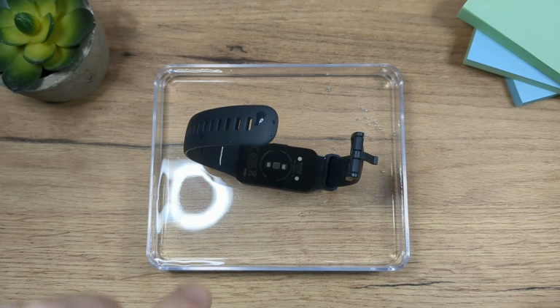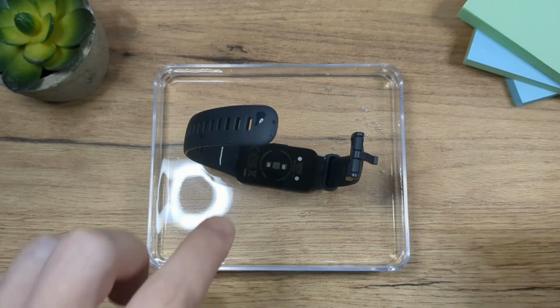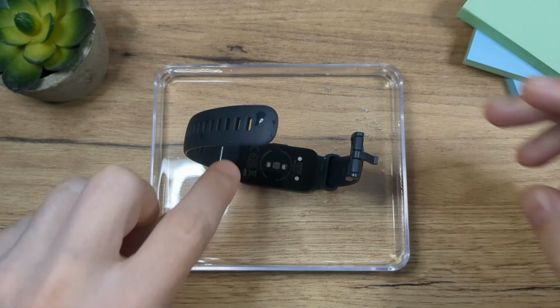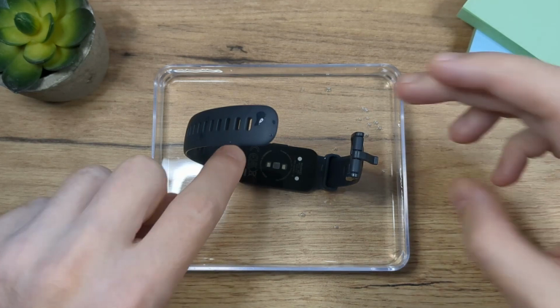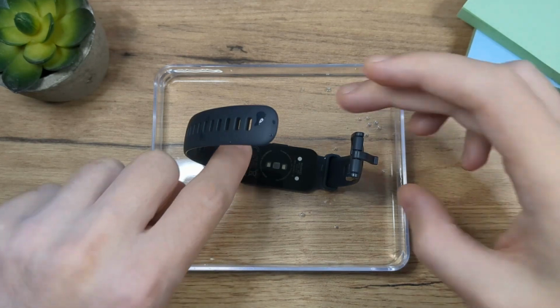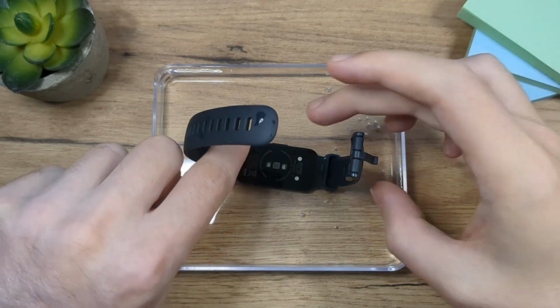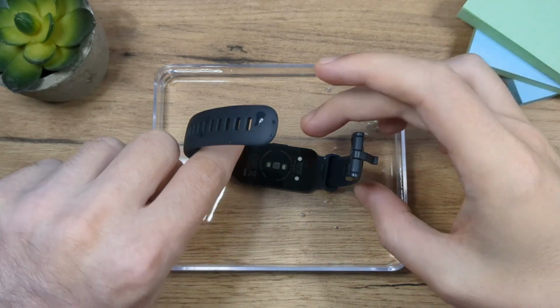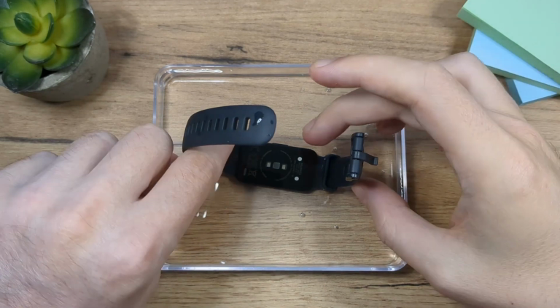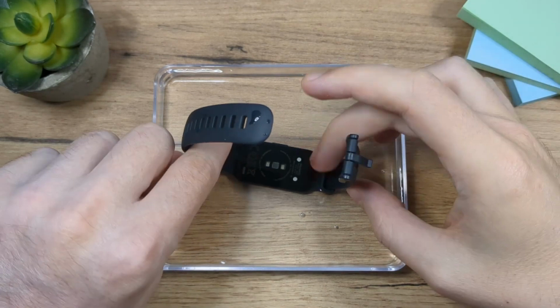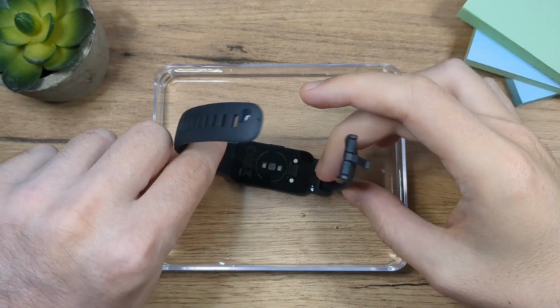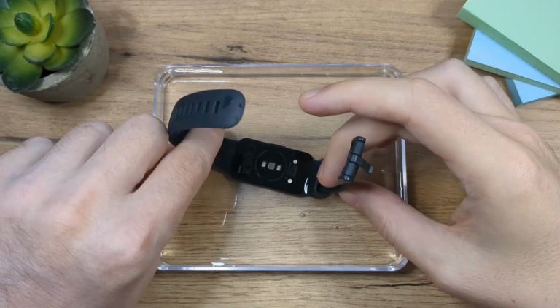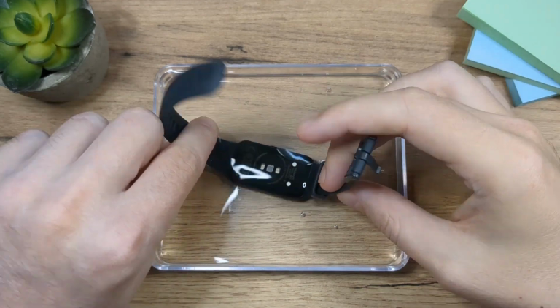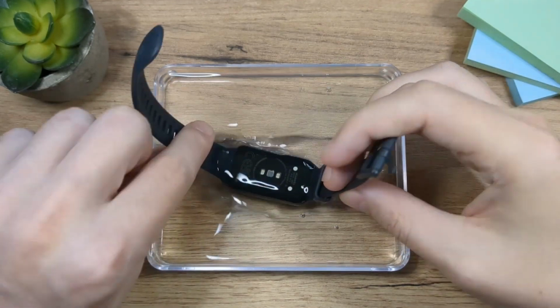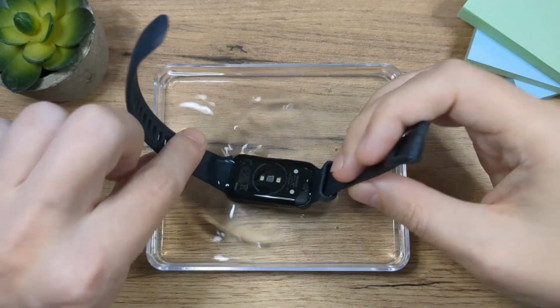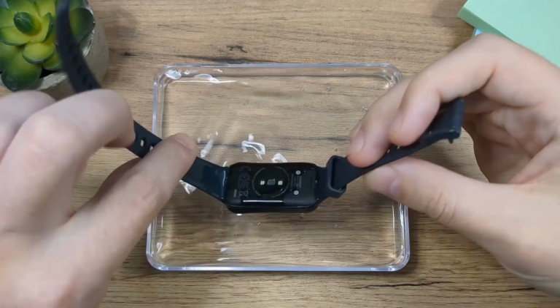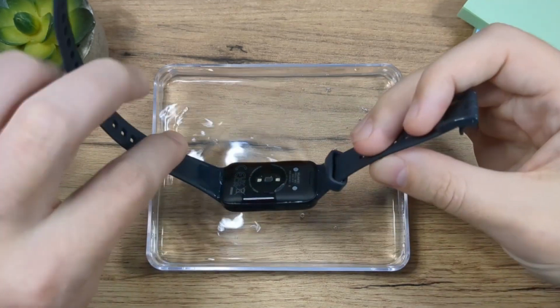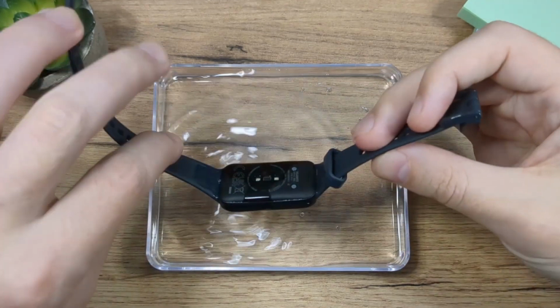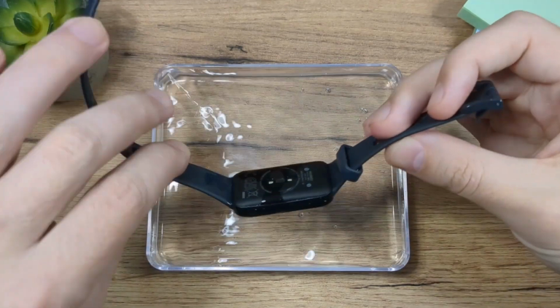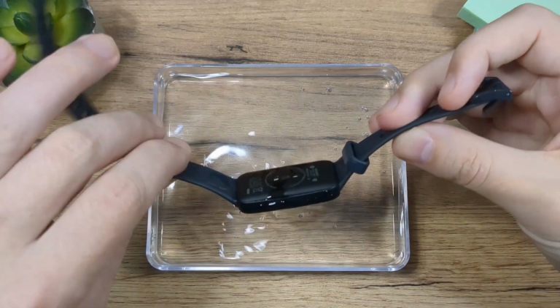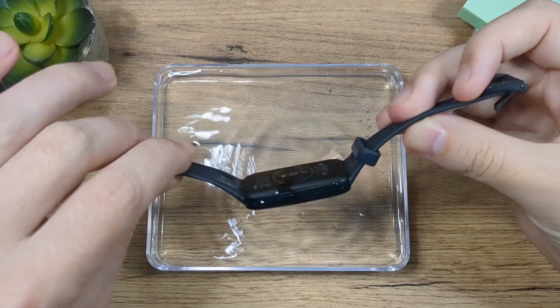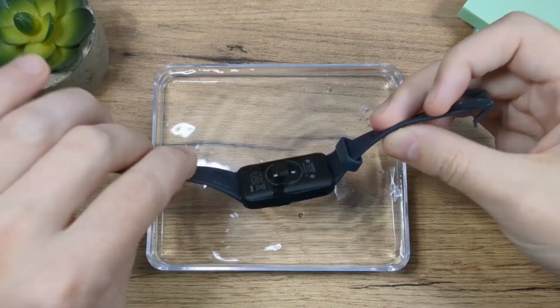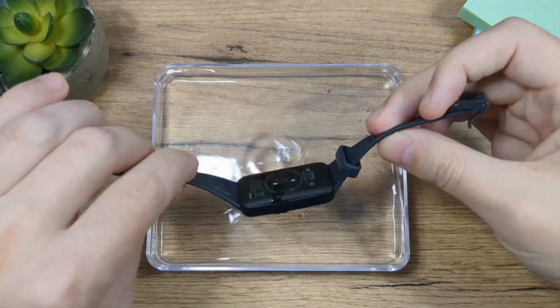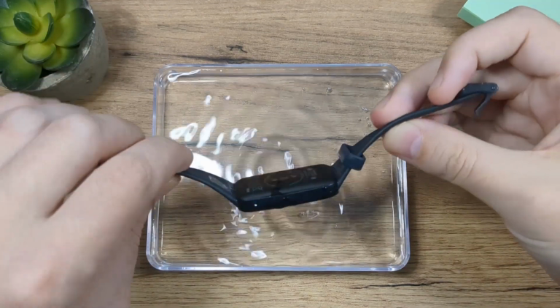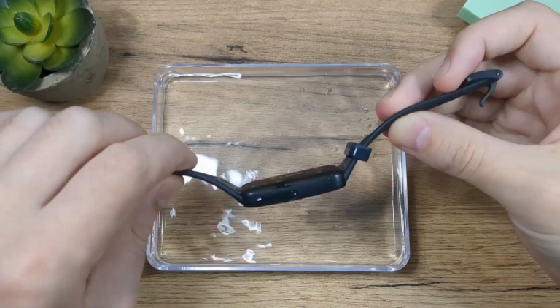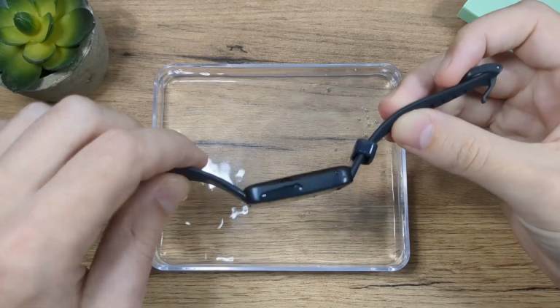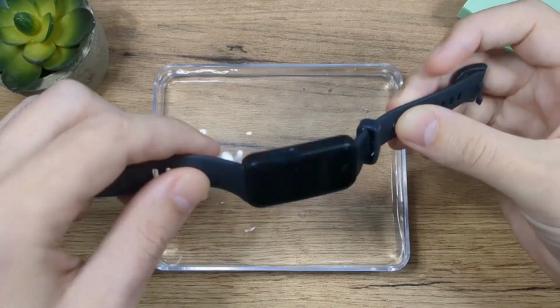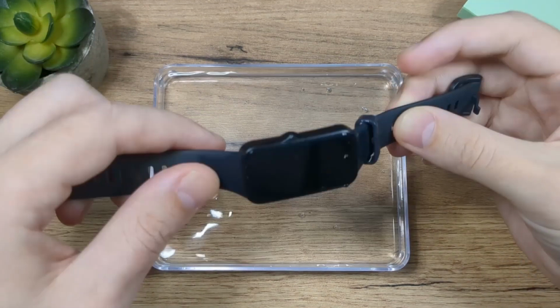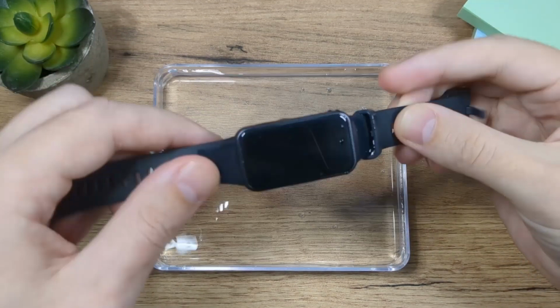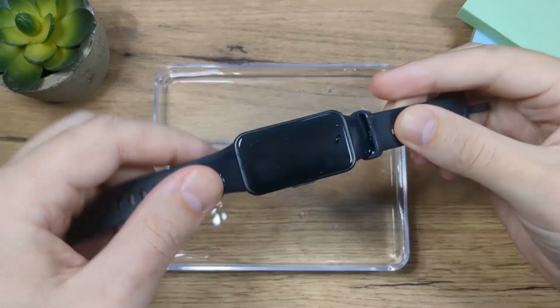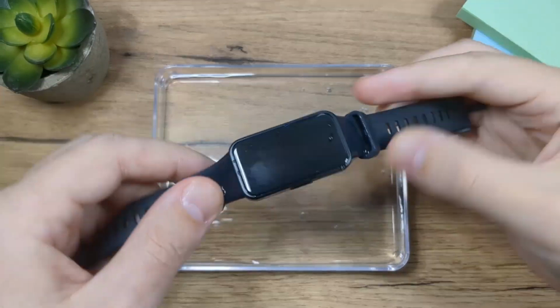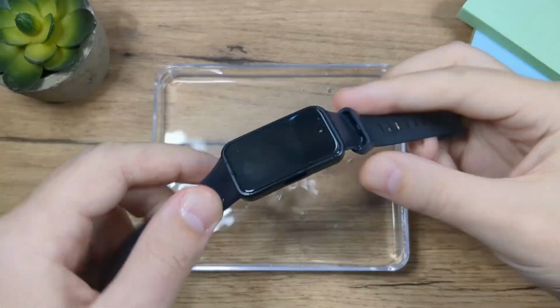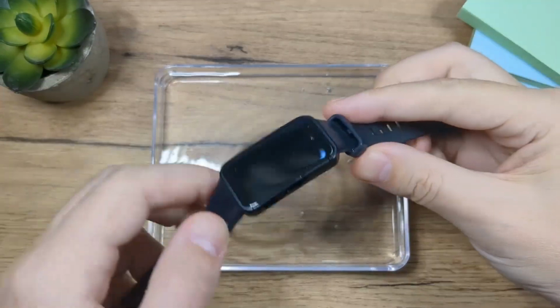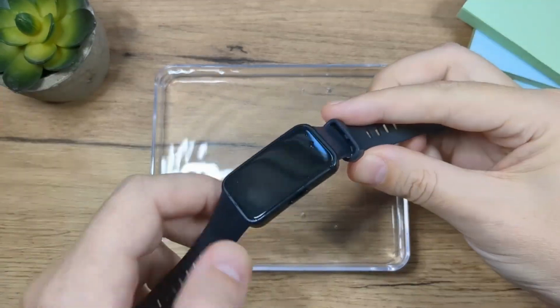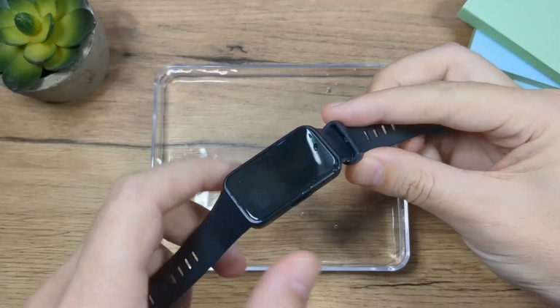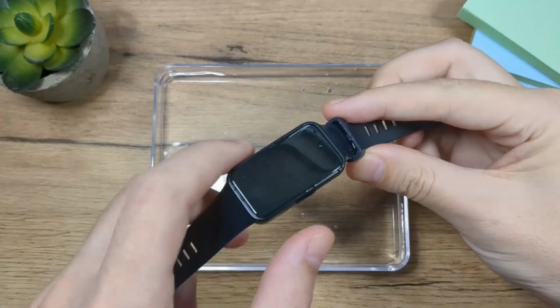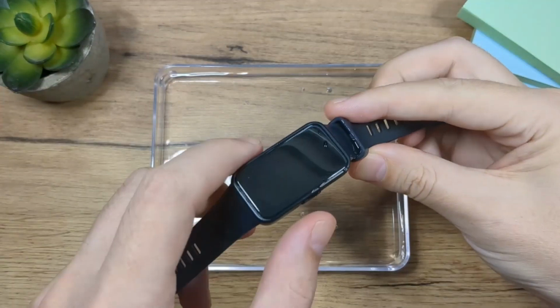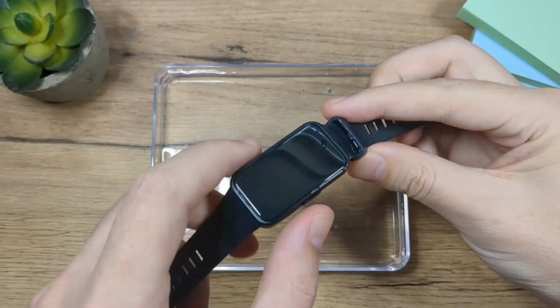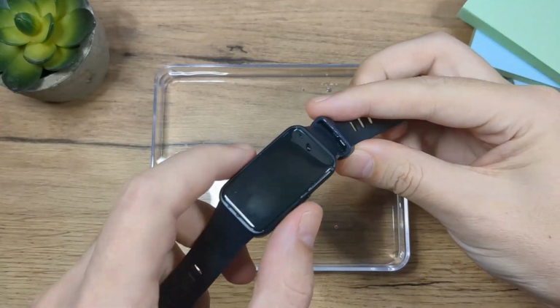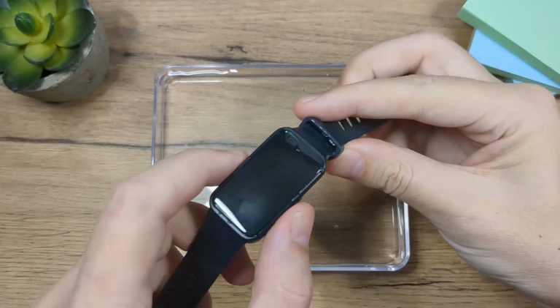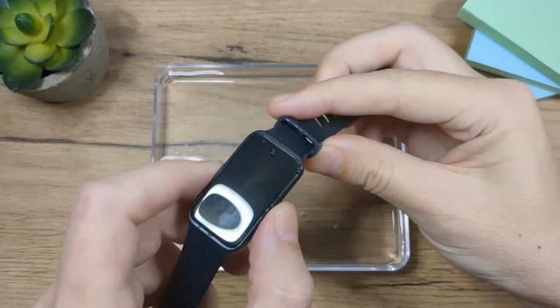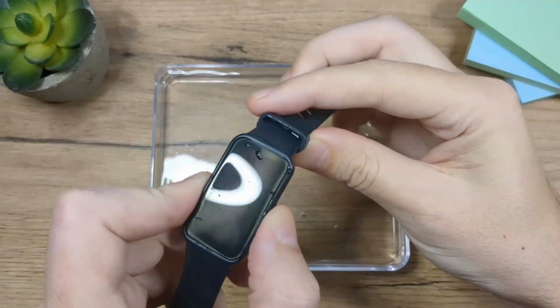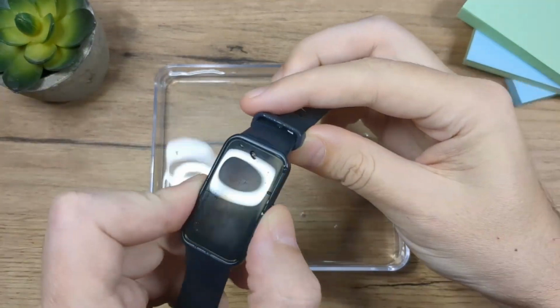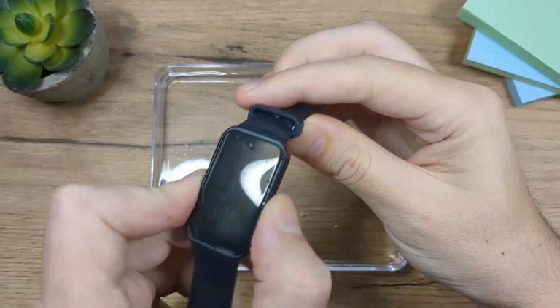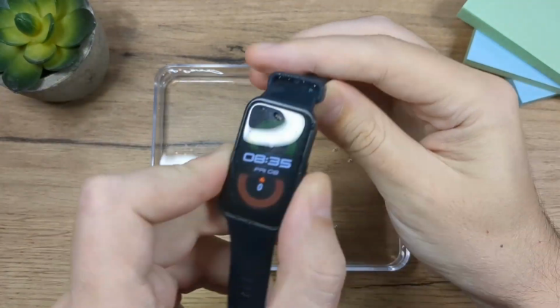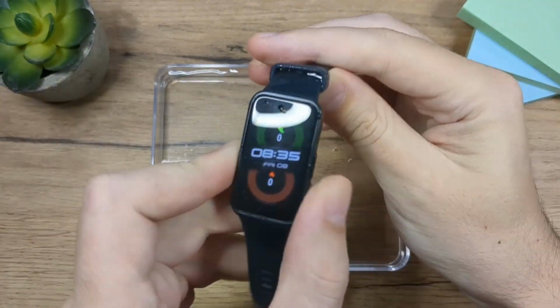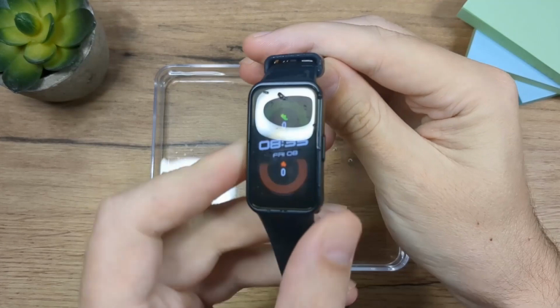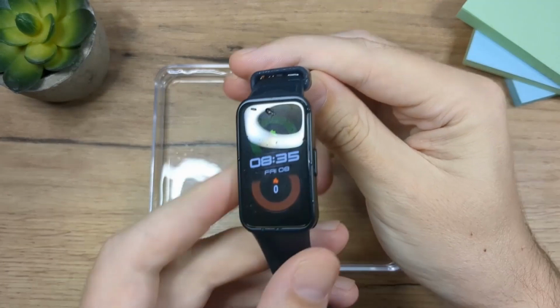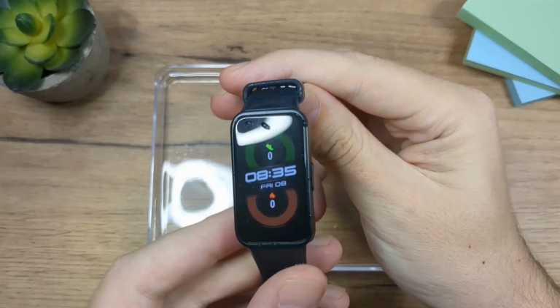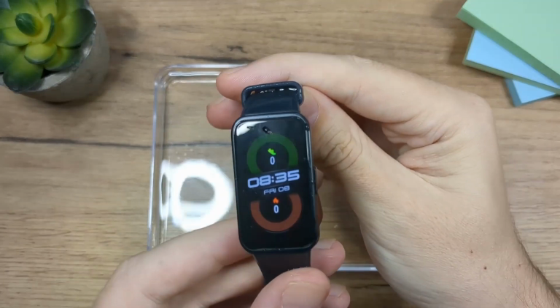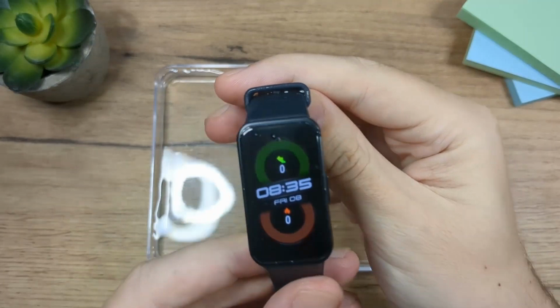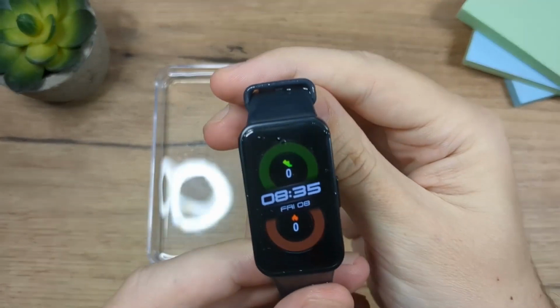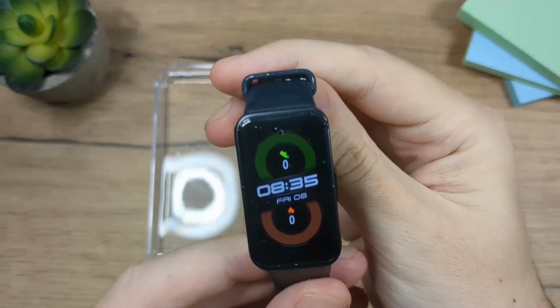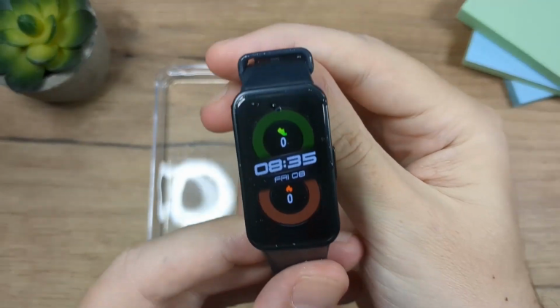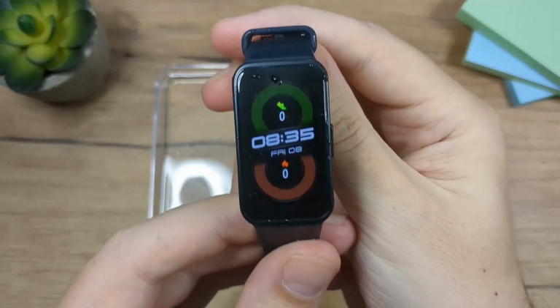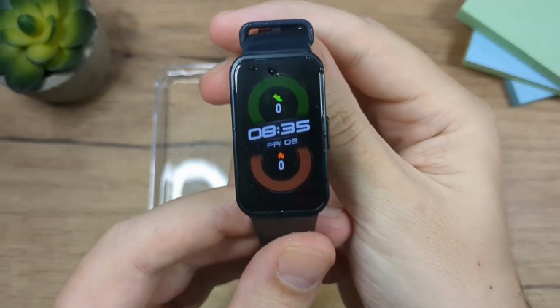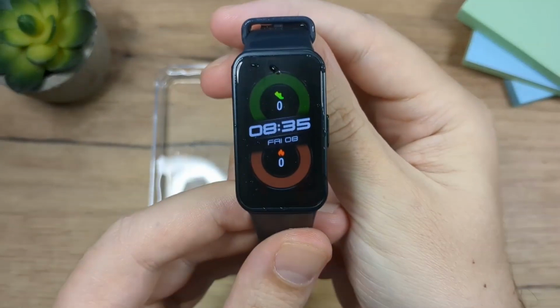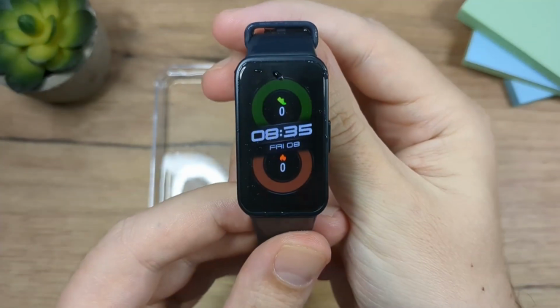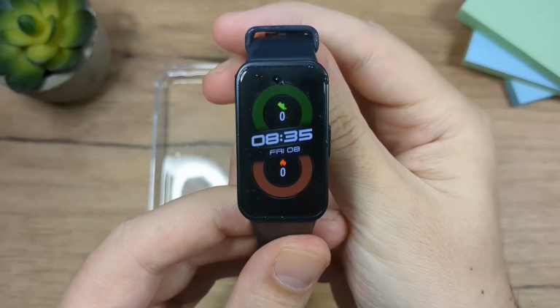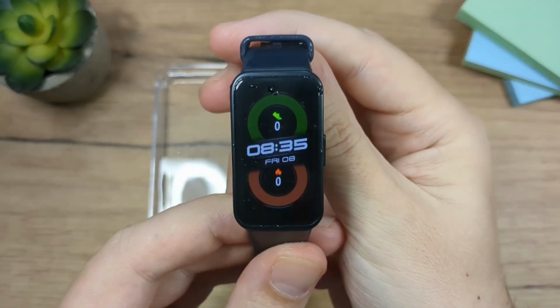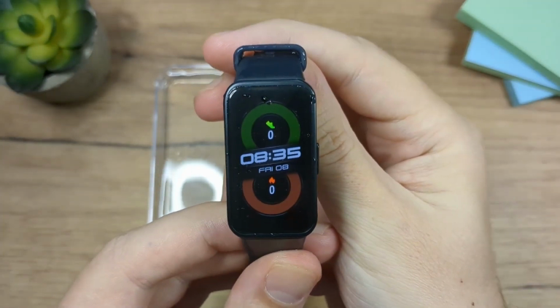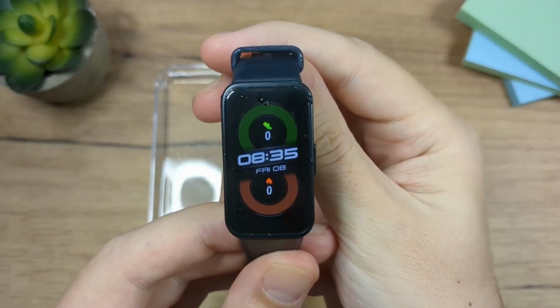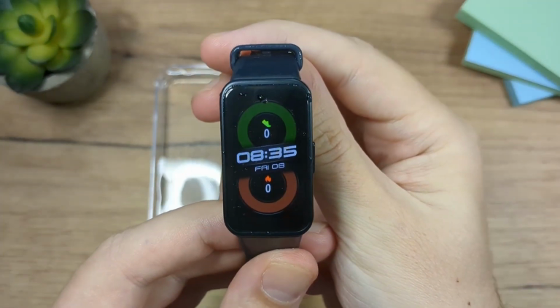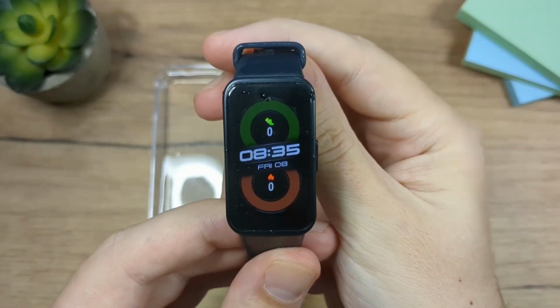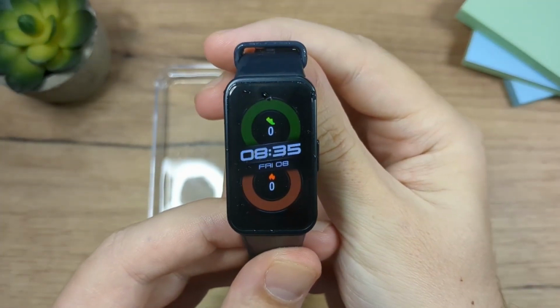You should remember to rinse the device with fresh water and wipe it dry after wearing it in ocean water.